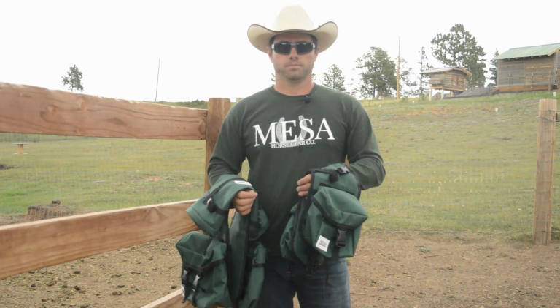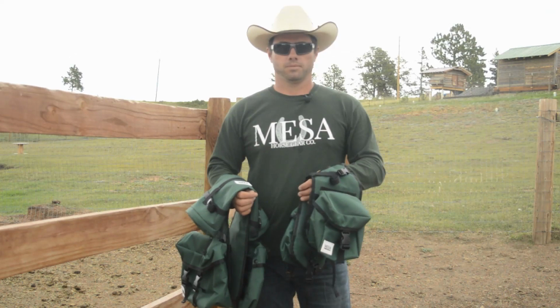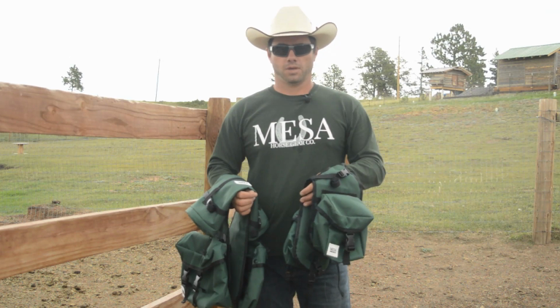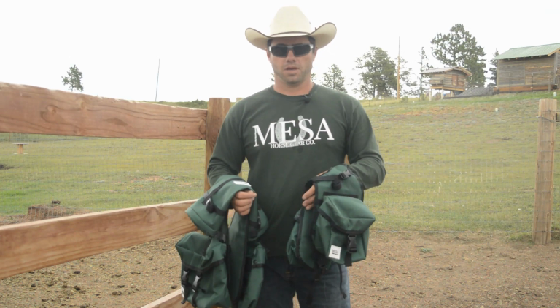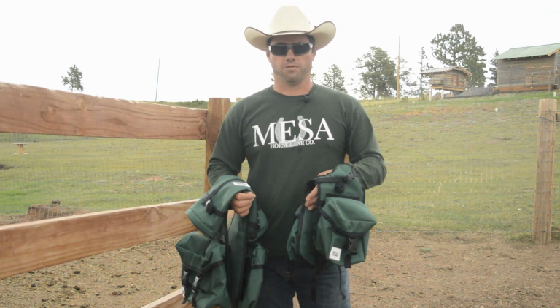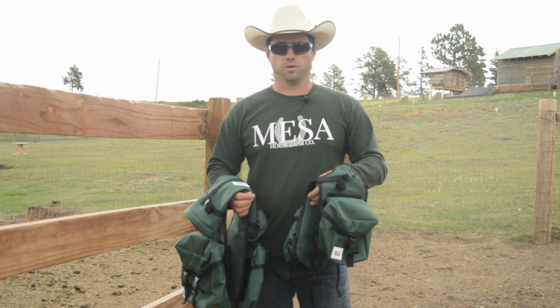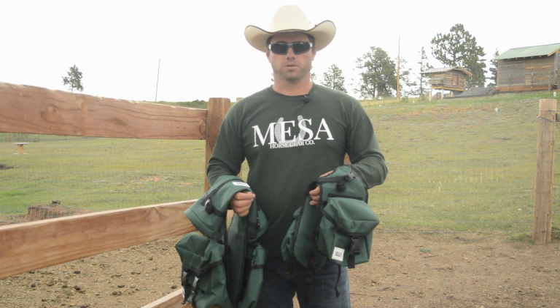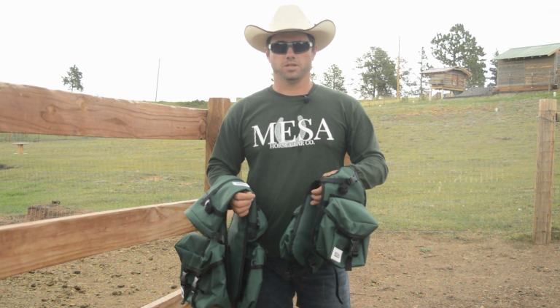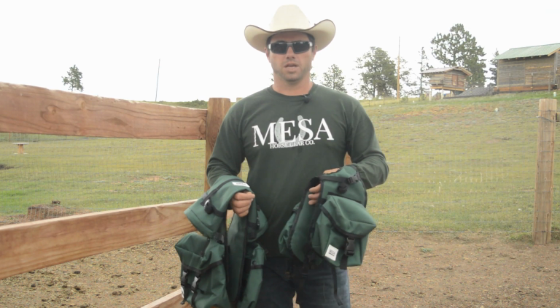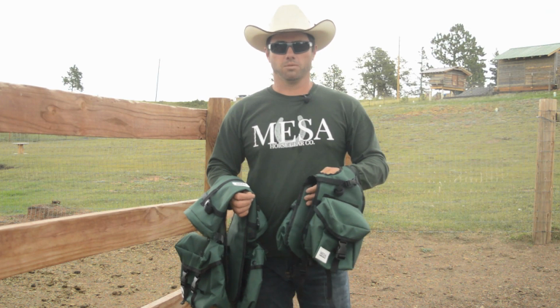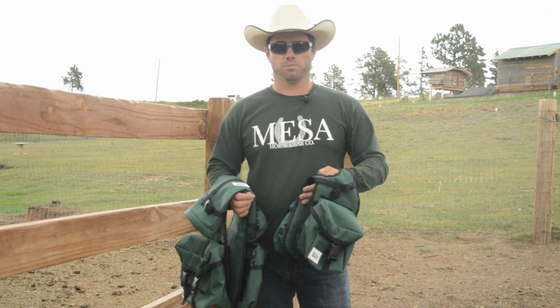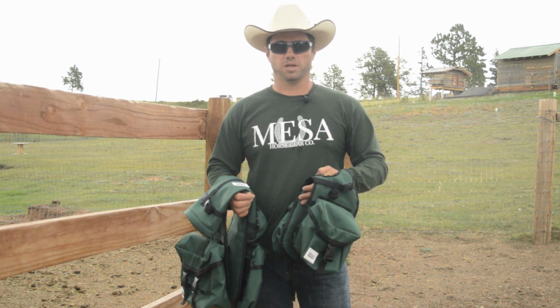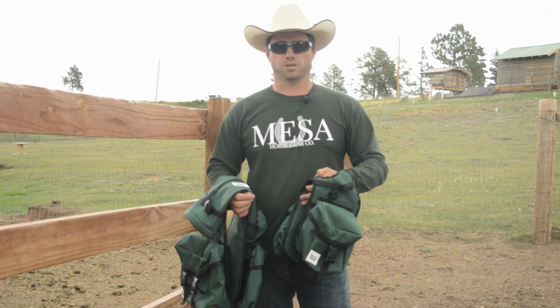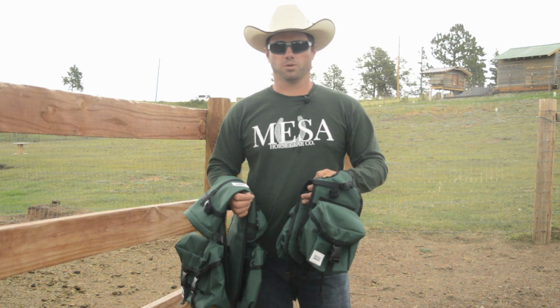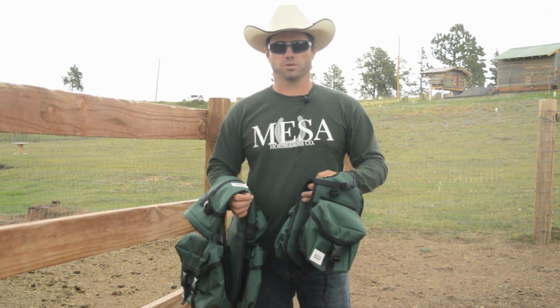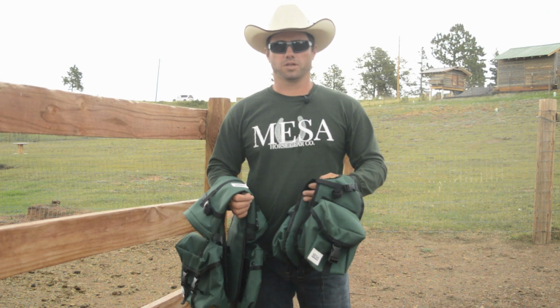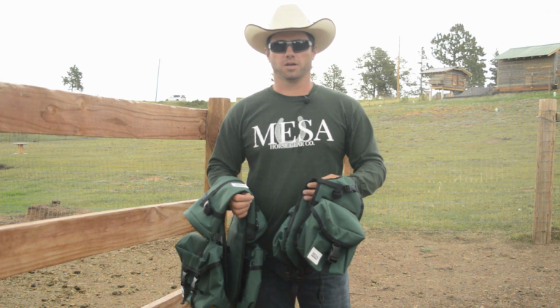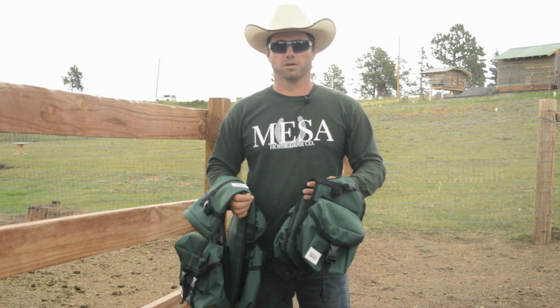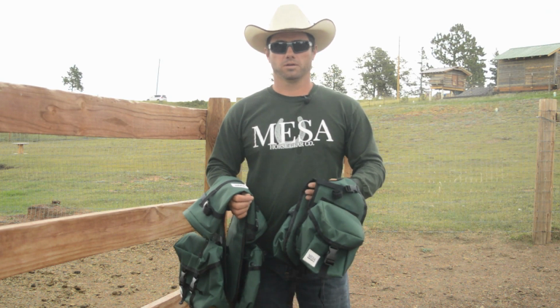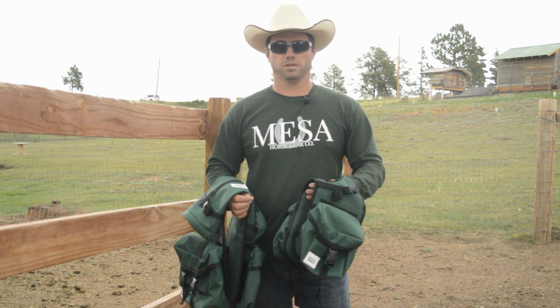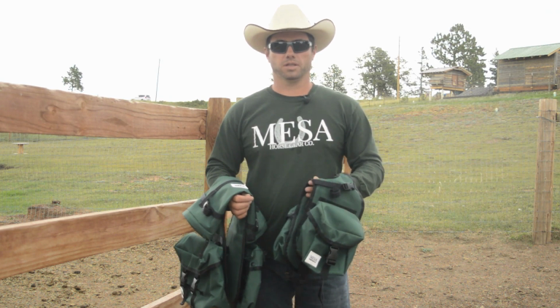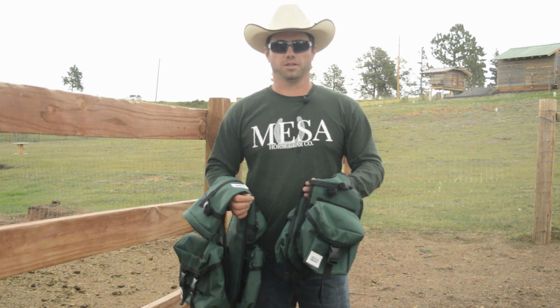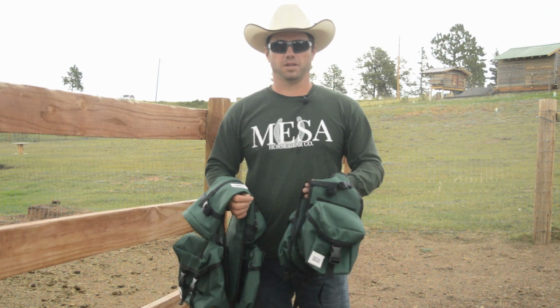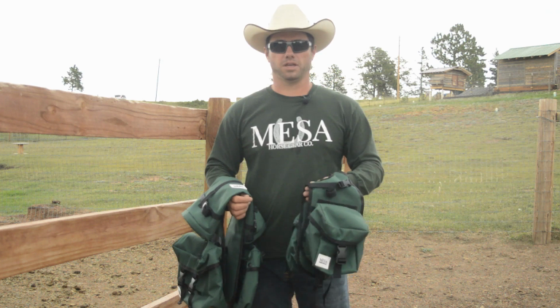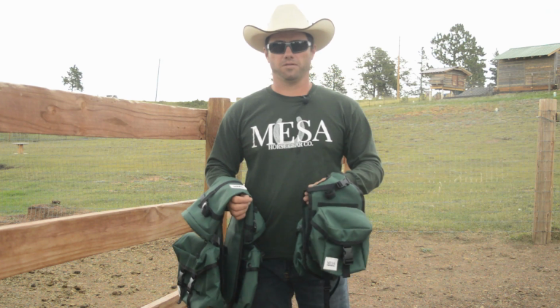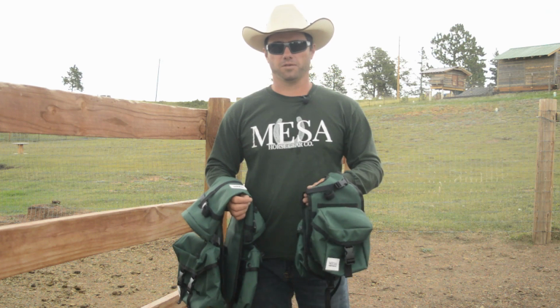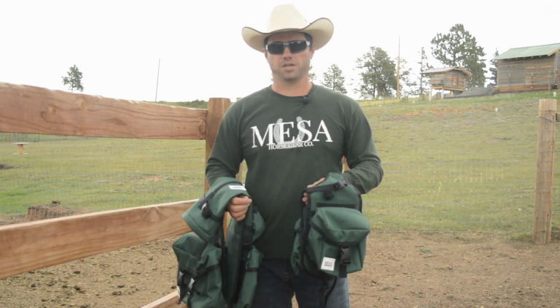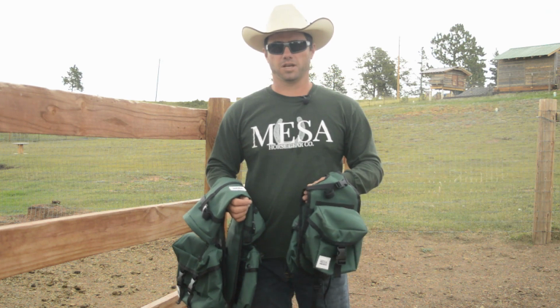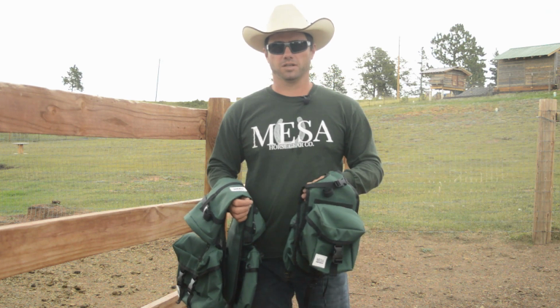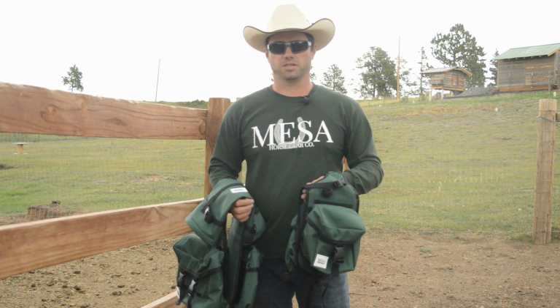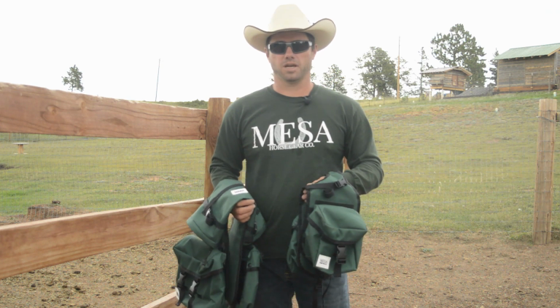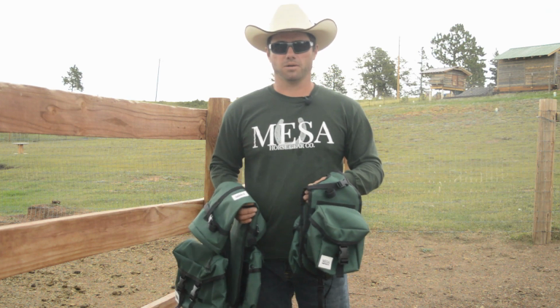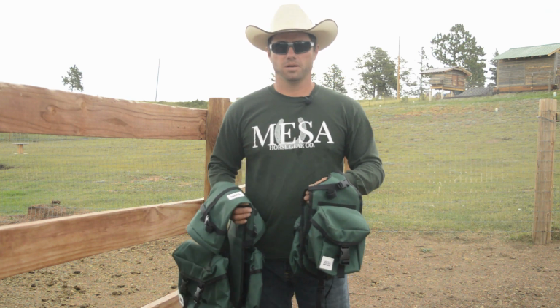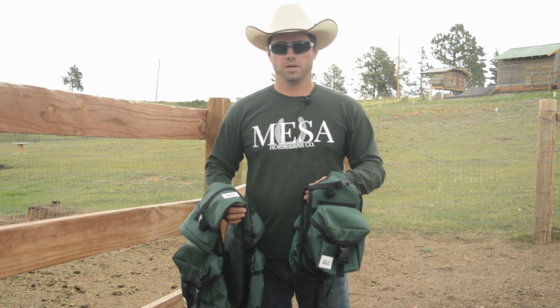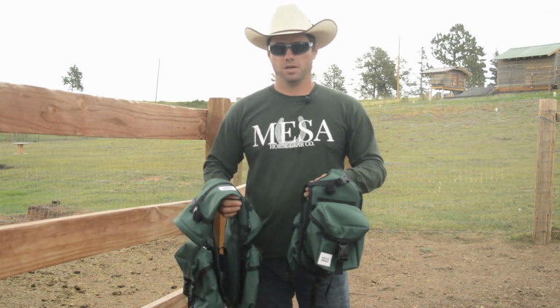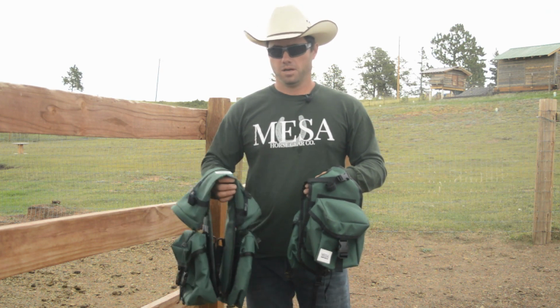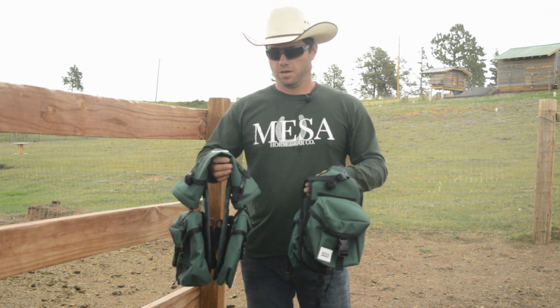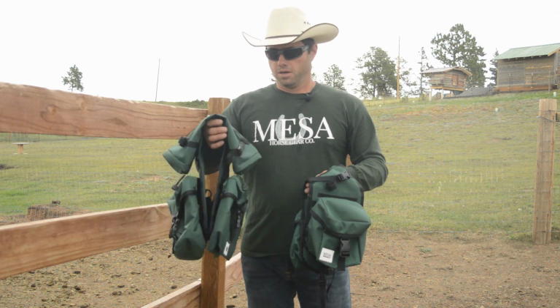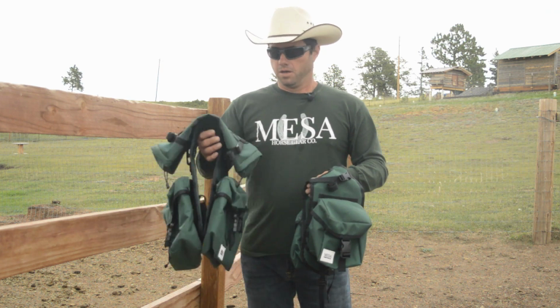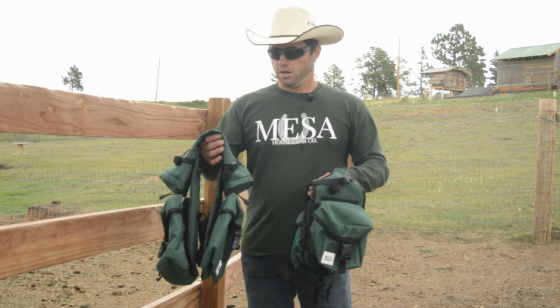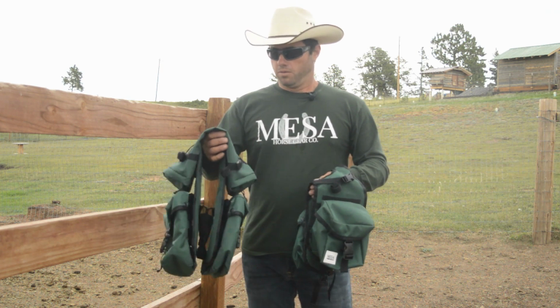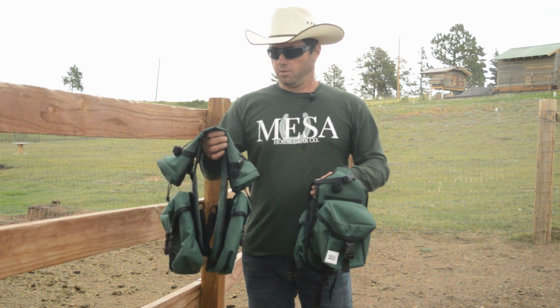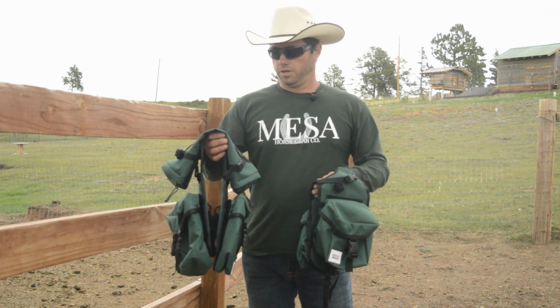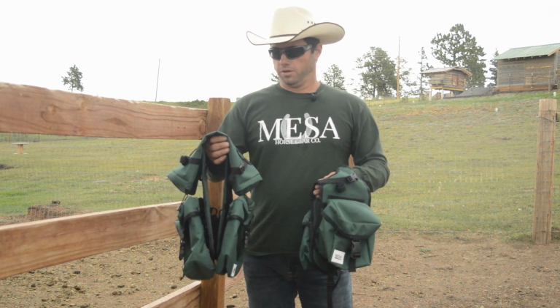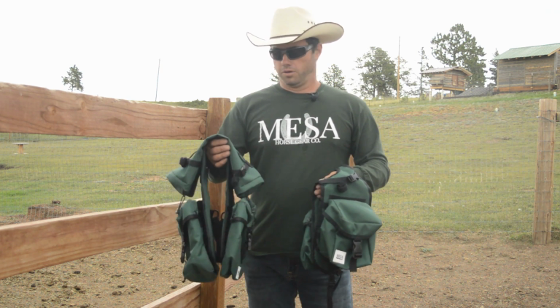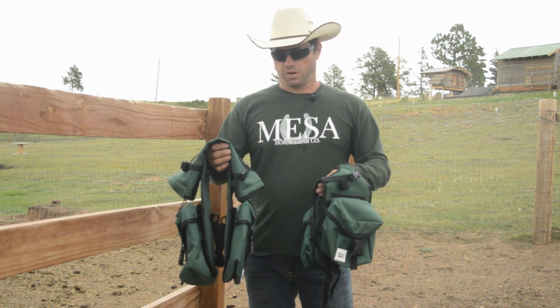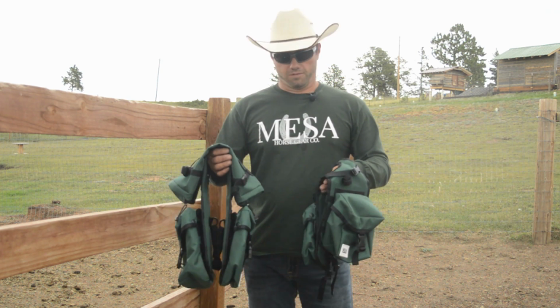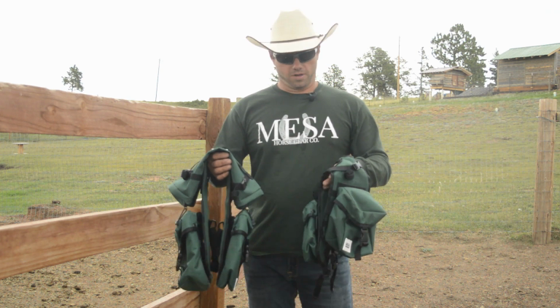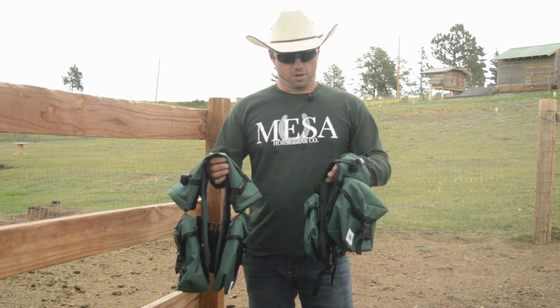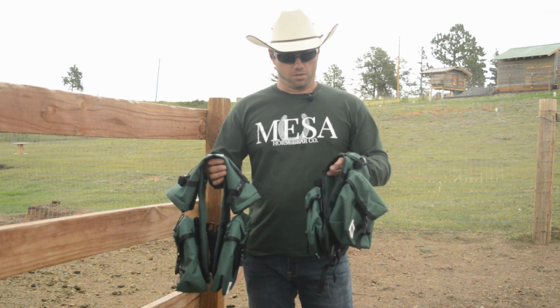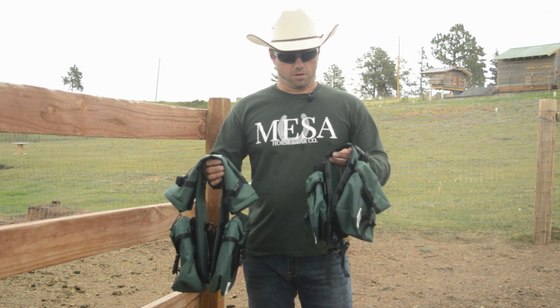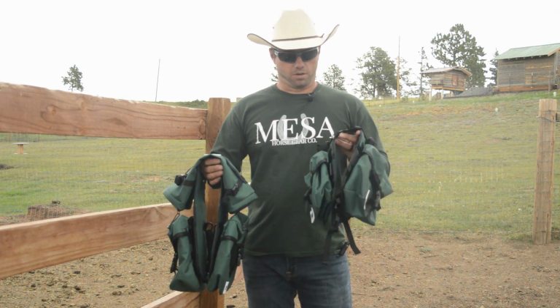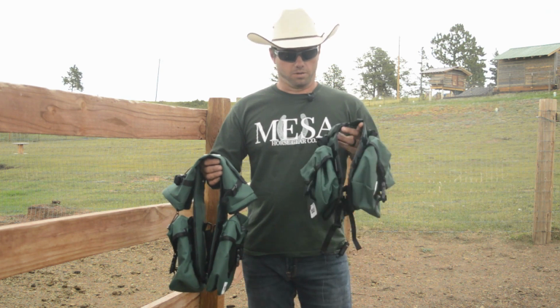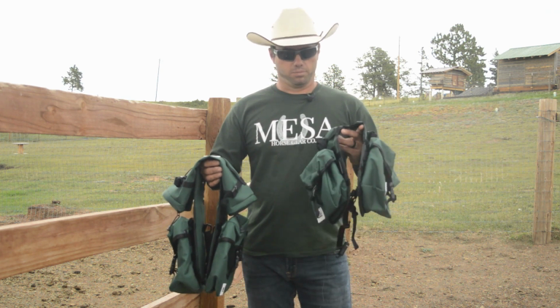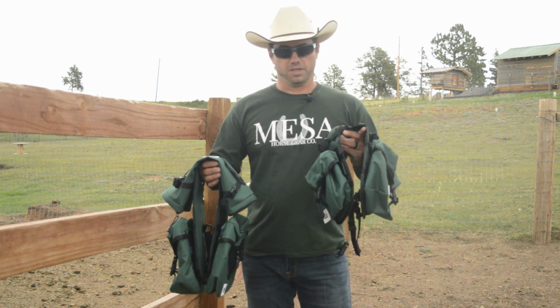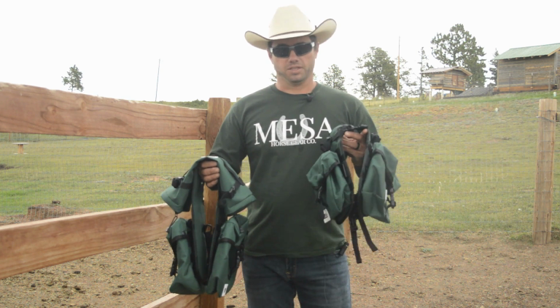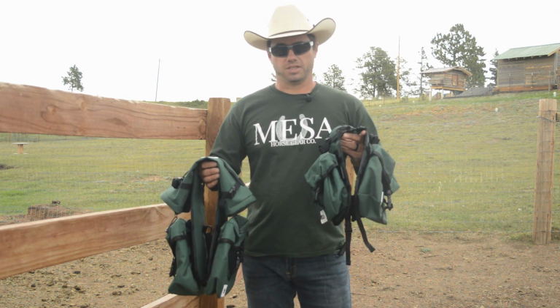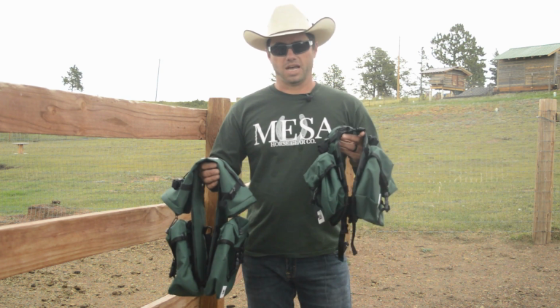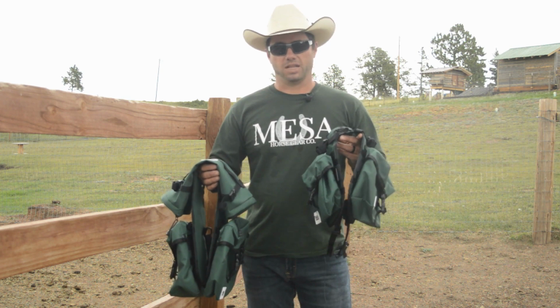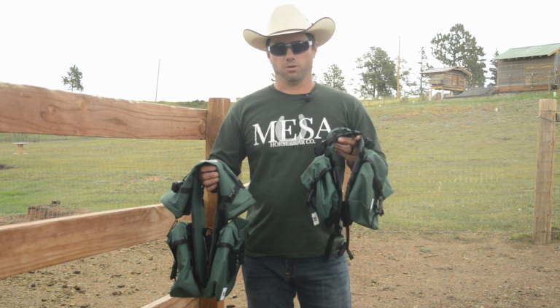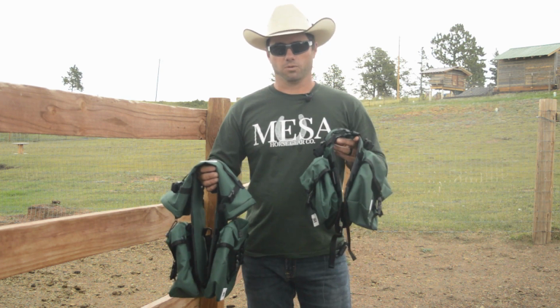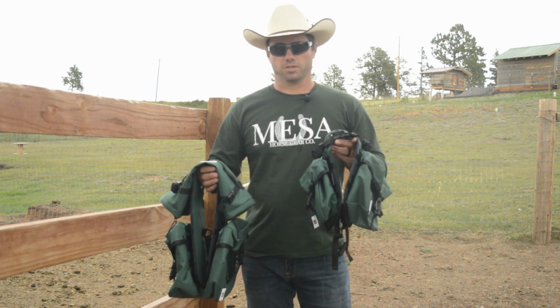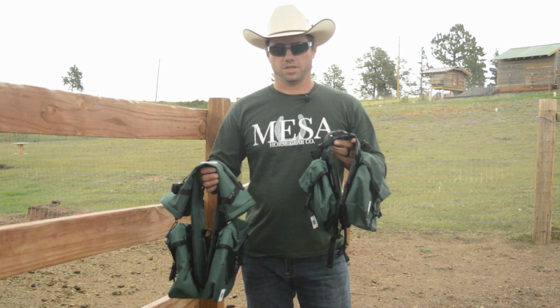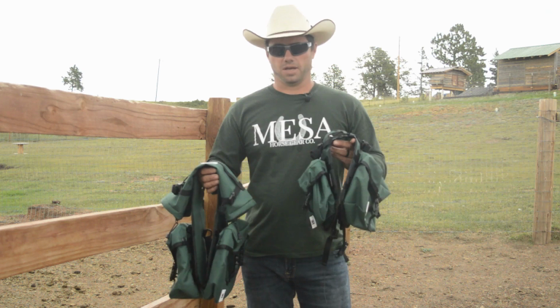Hey folks, Dane with Mesa Horse Gear. I'd like to thank you for checking us out. I want to do a quick video on our complete saddle horse set.